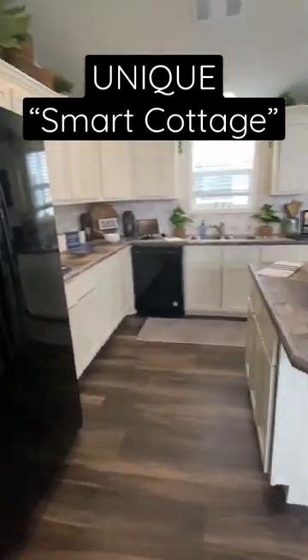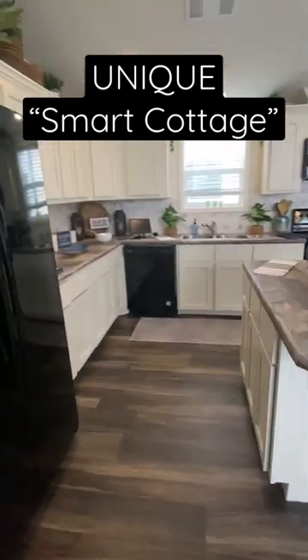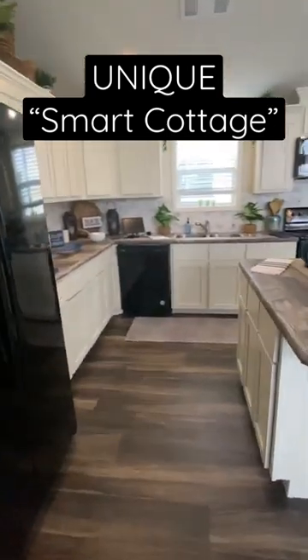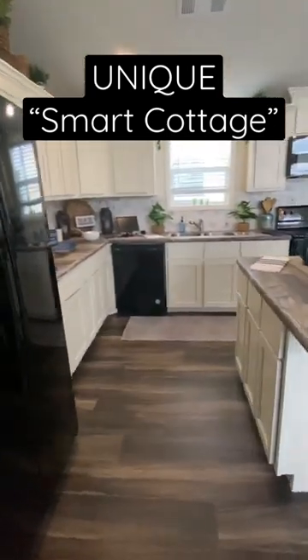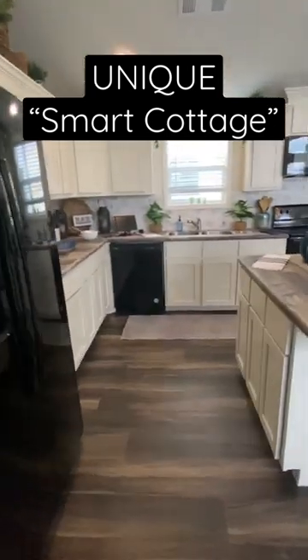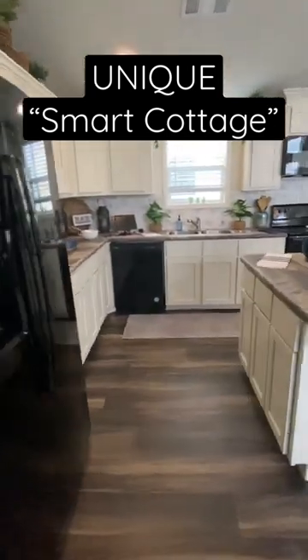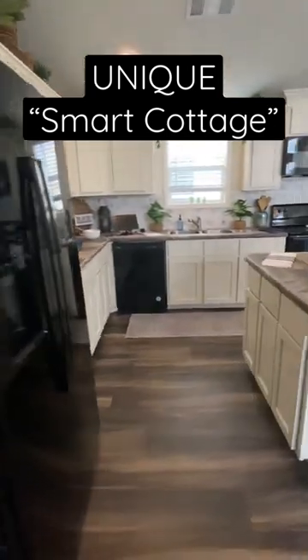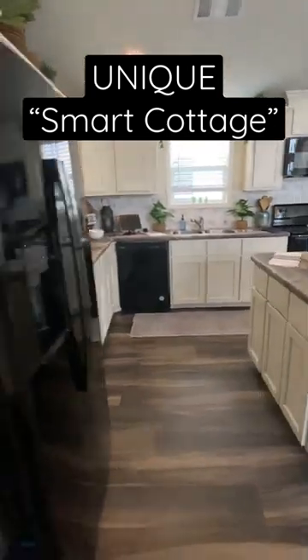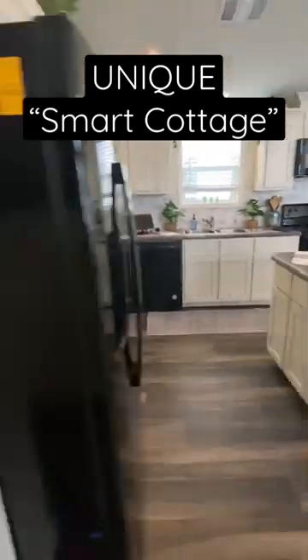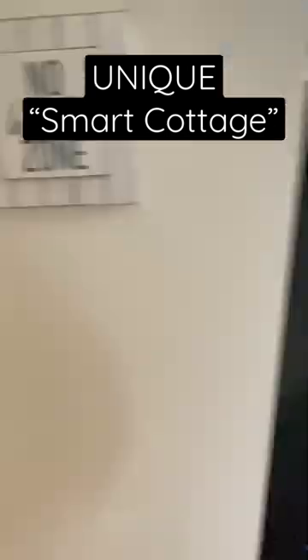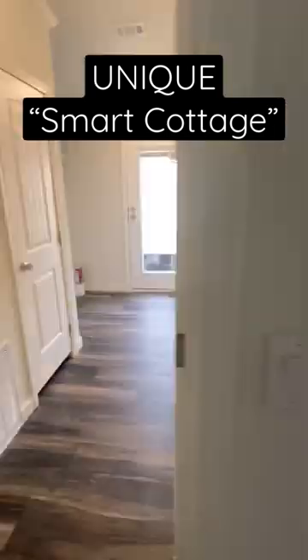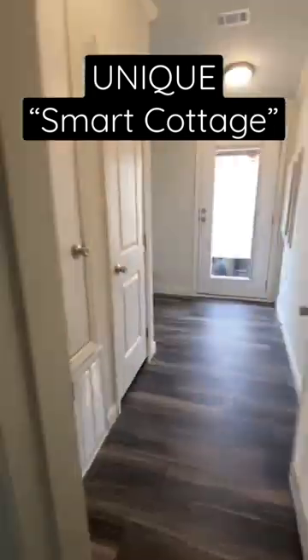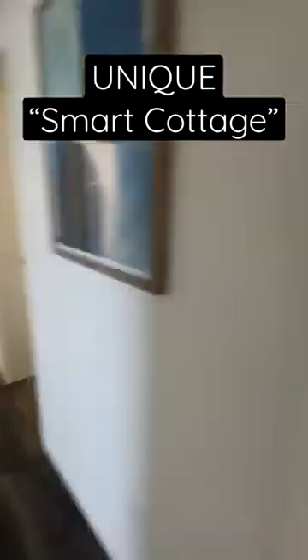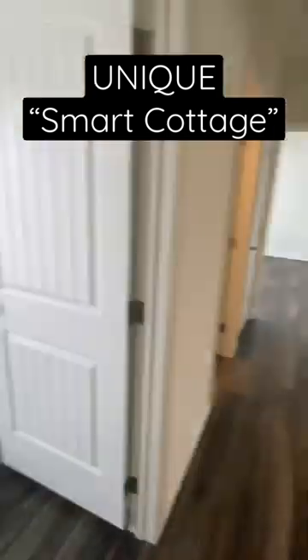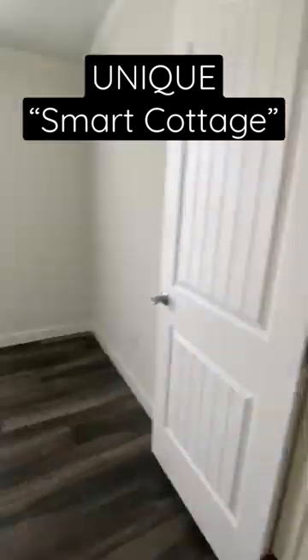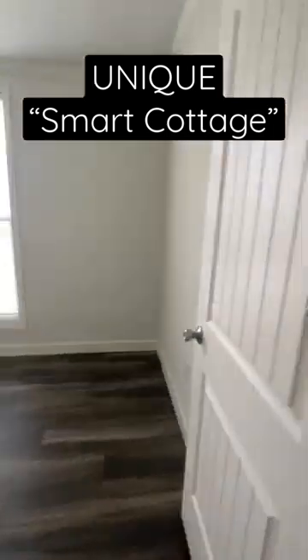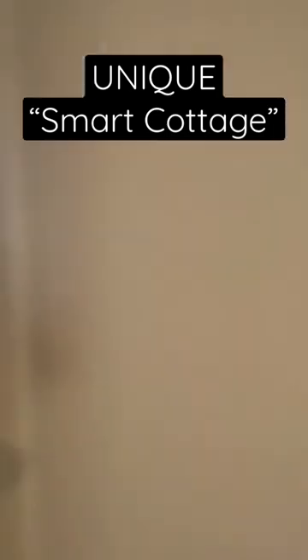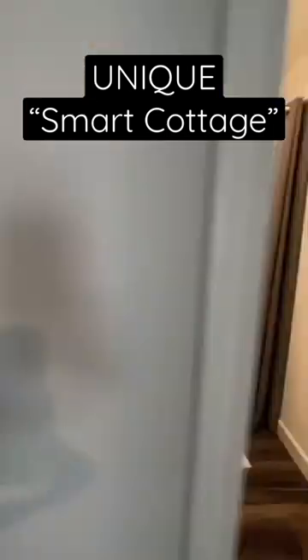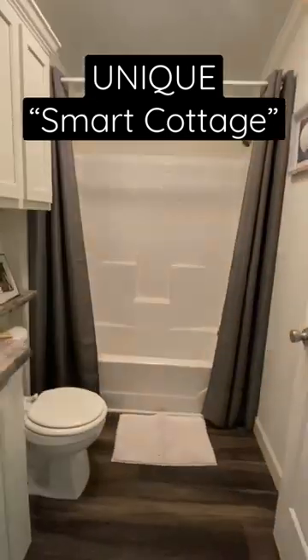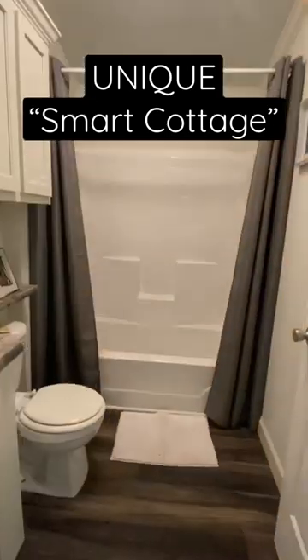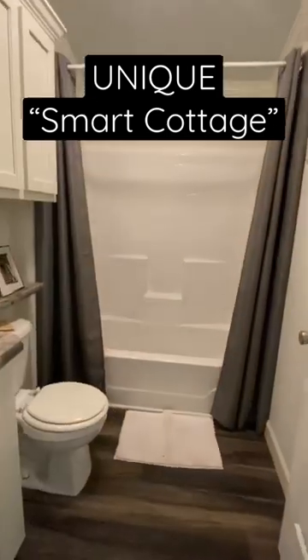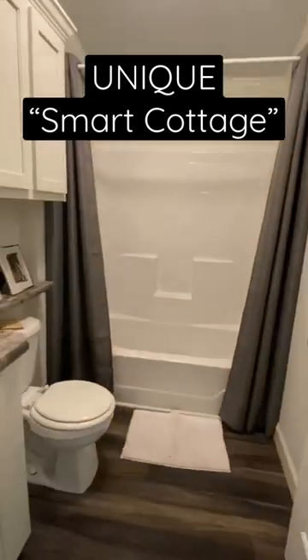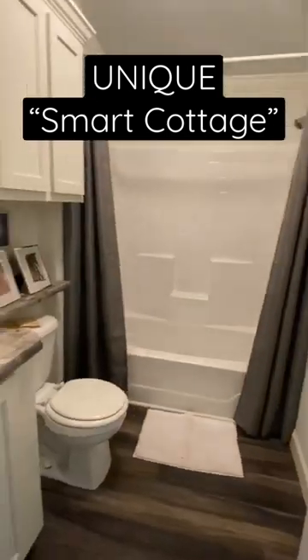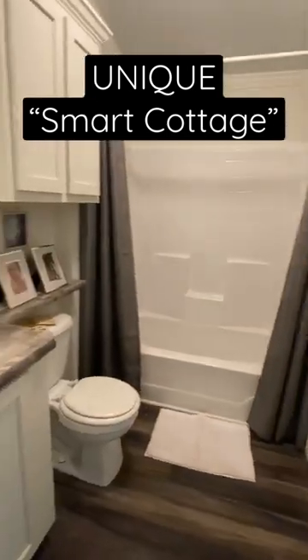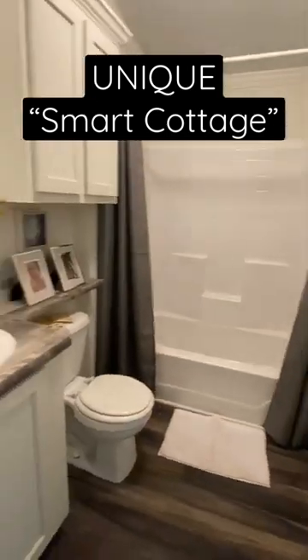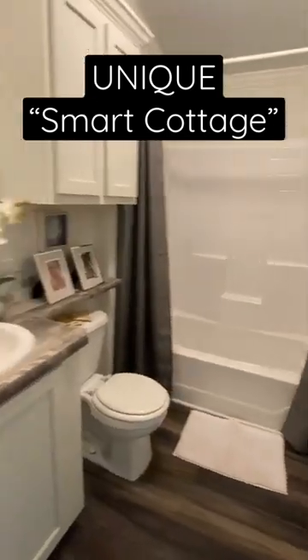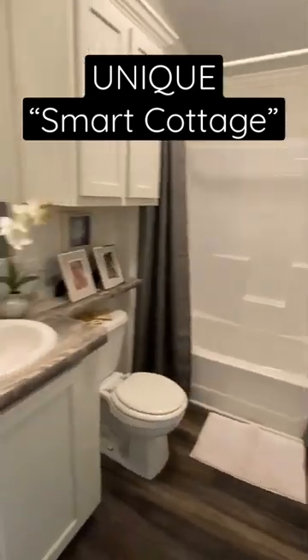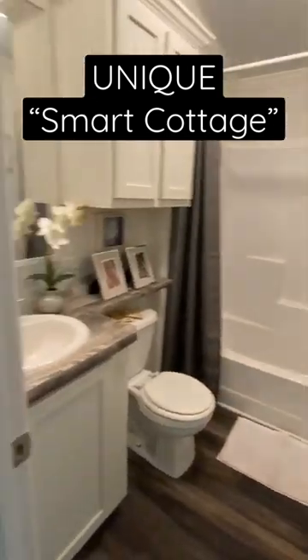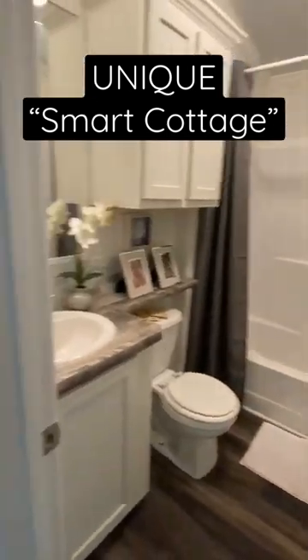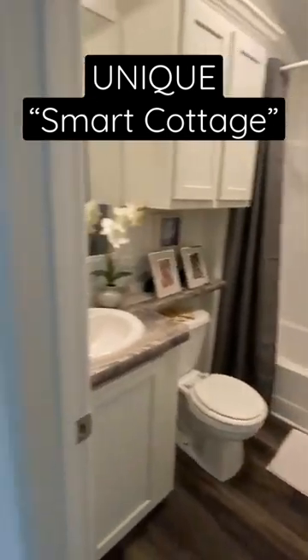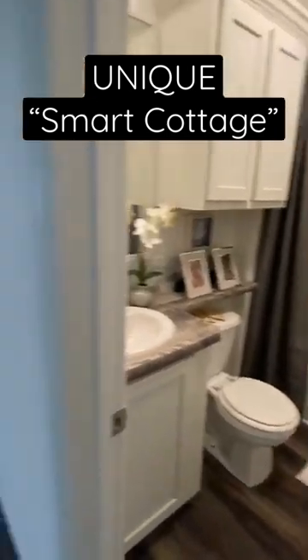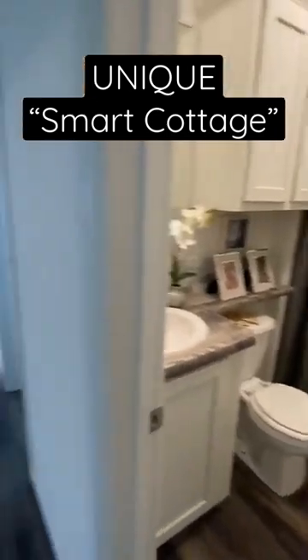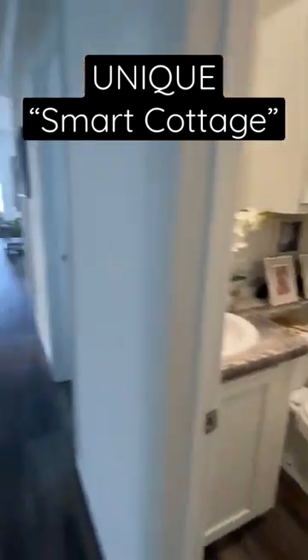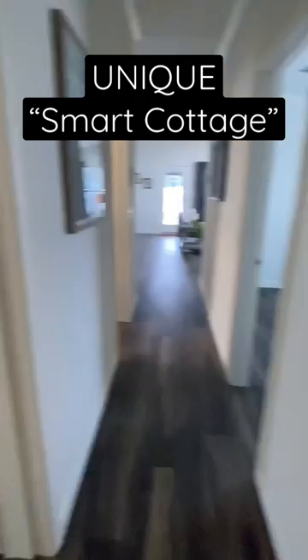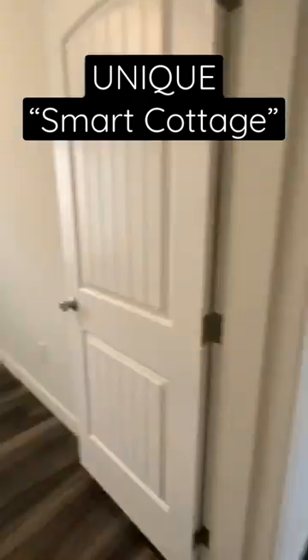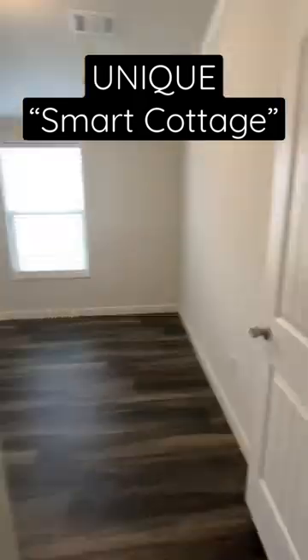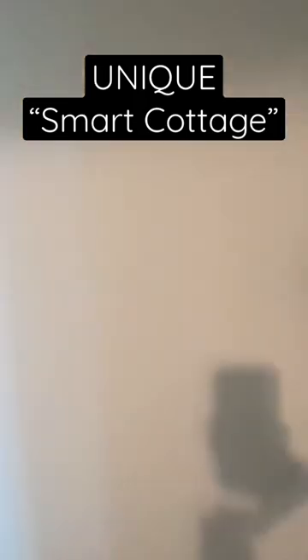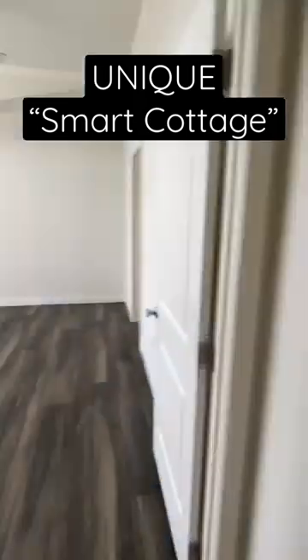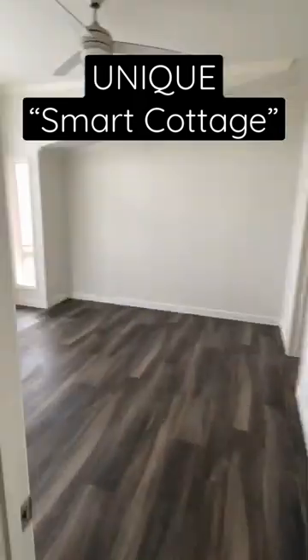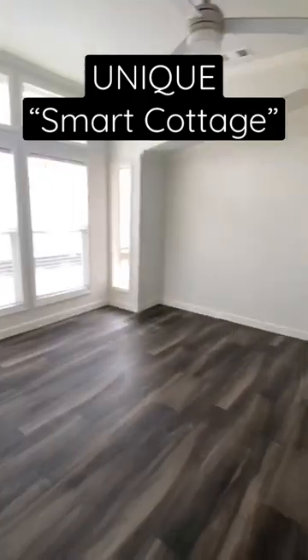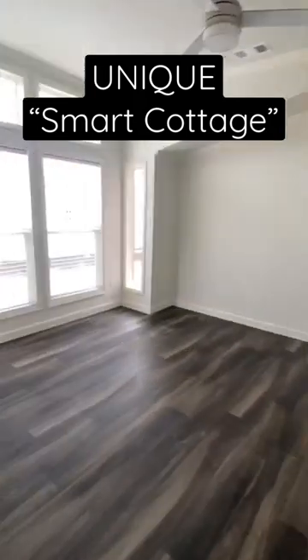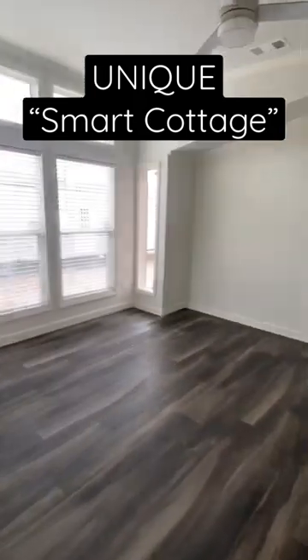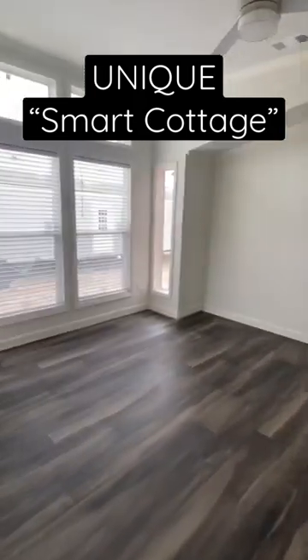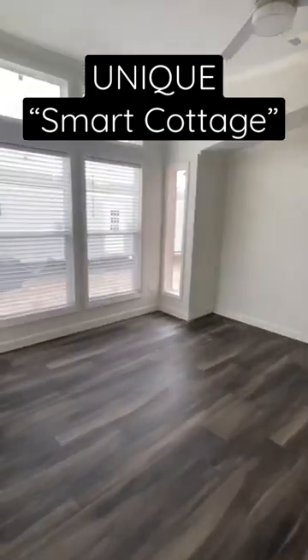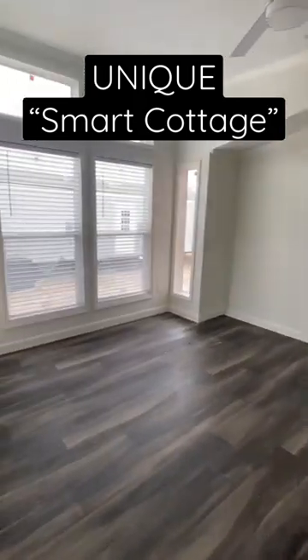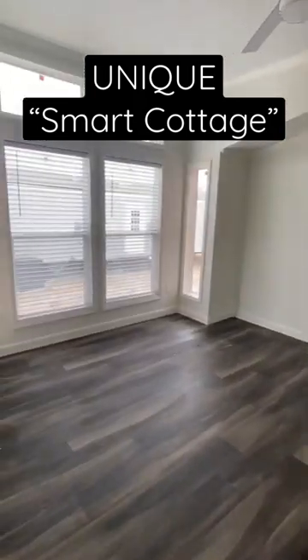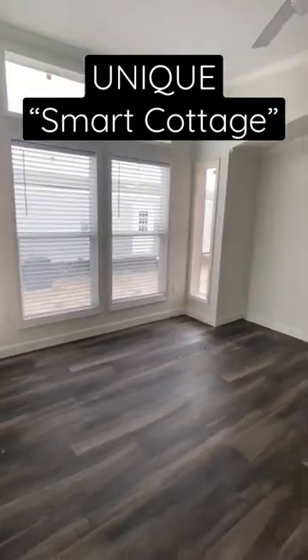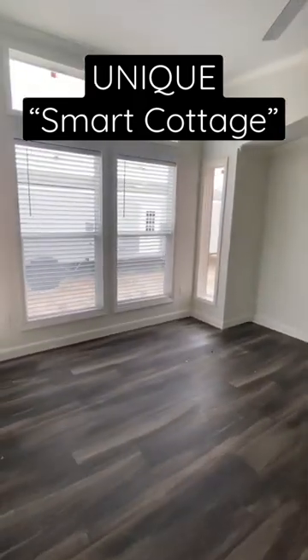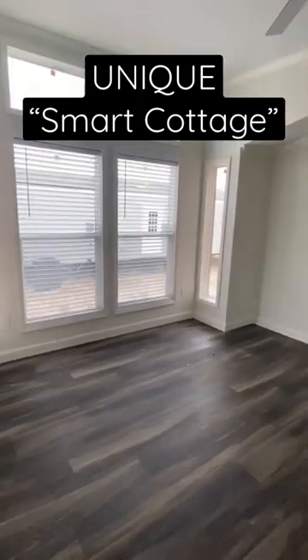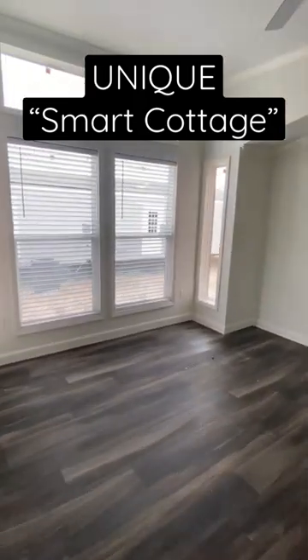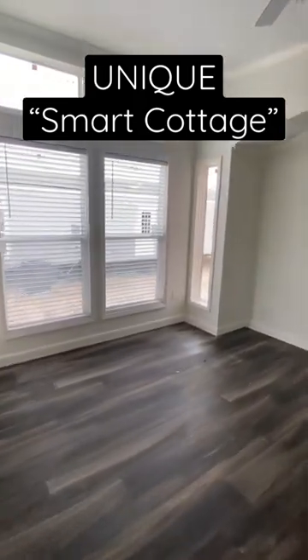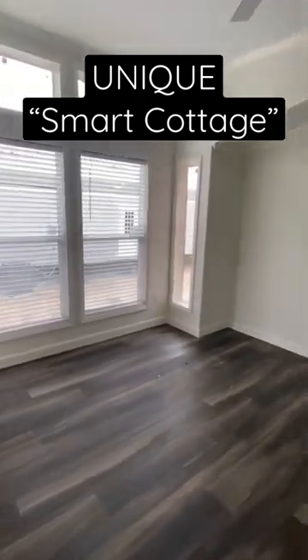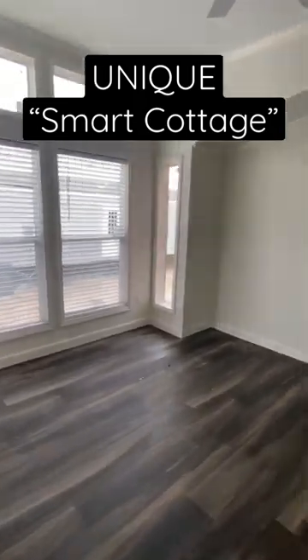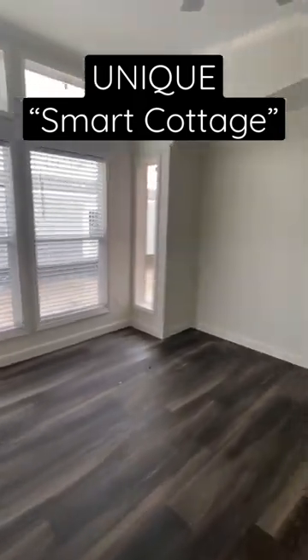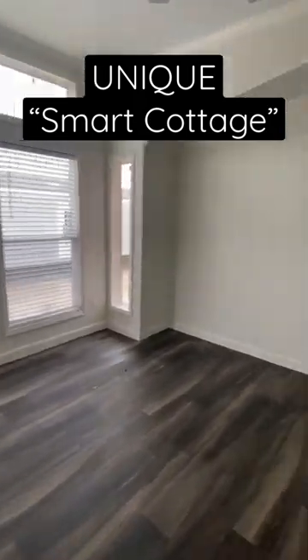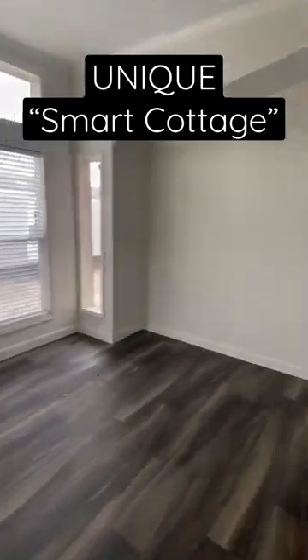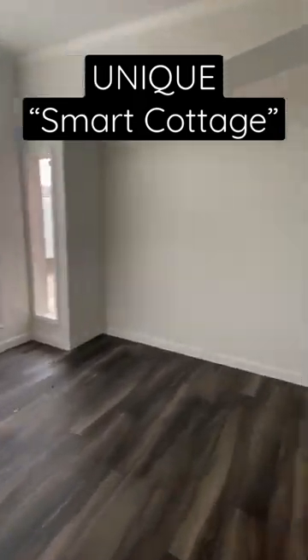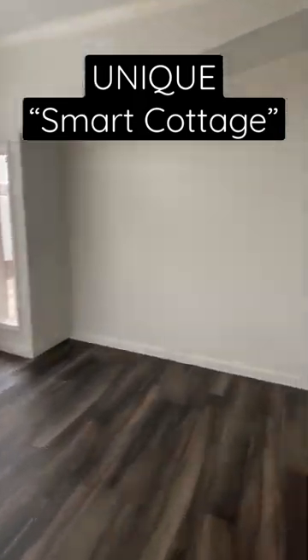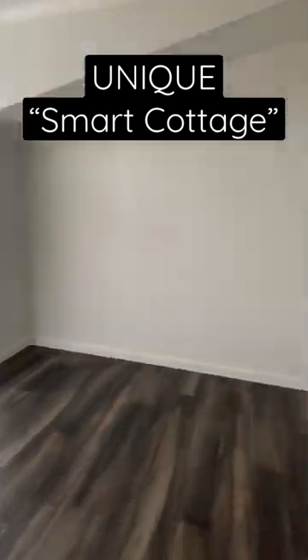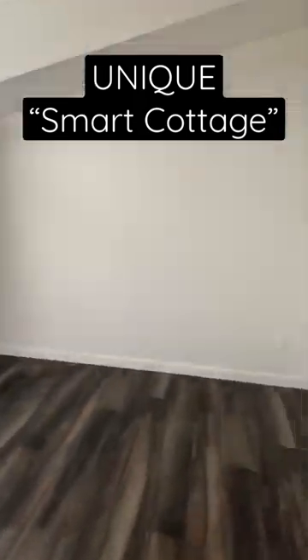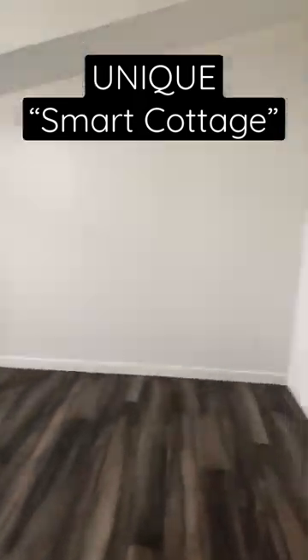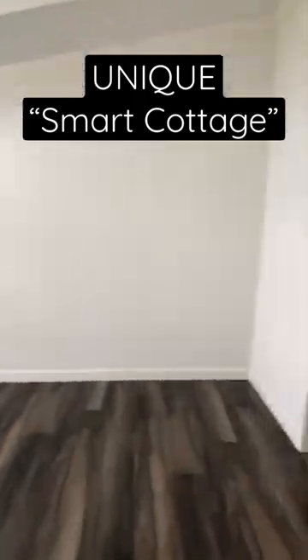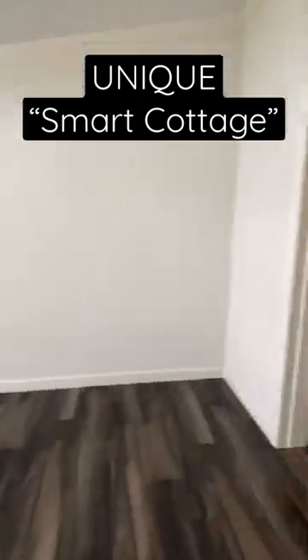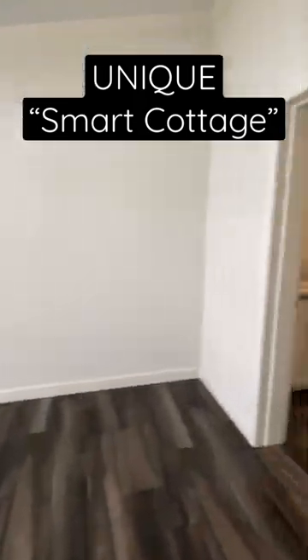Check out the full tour if you want the details and in-depth information. The link is in the description of the video — click the three dots in the top right.